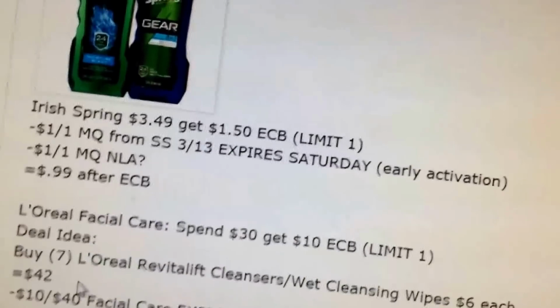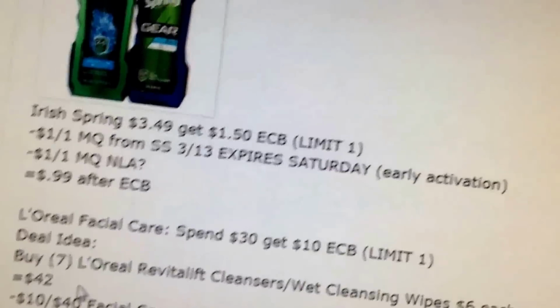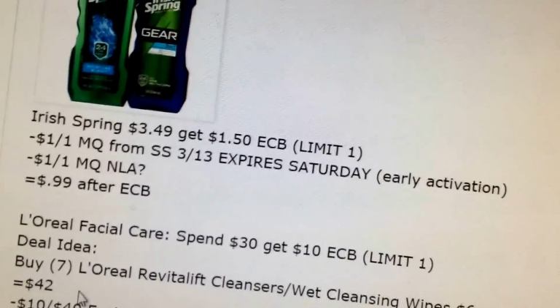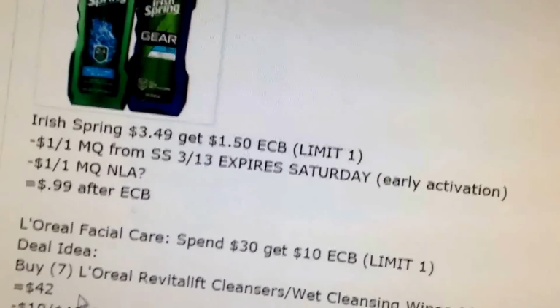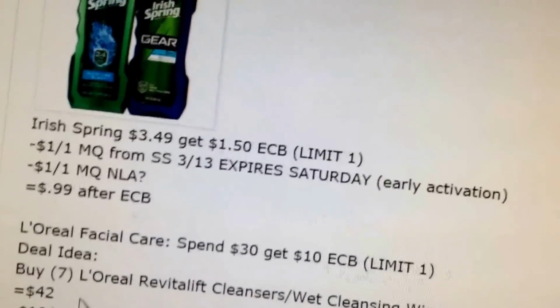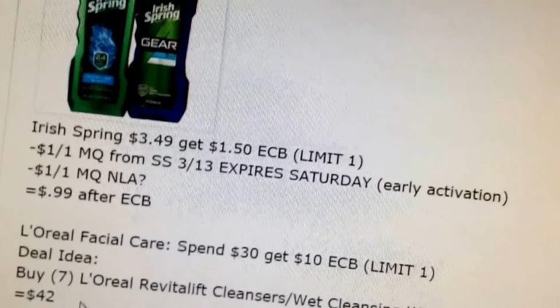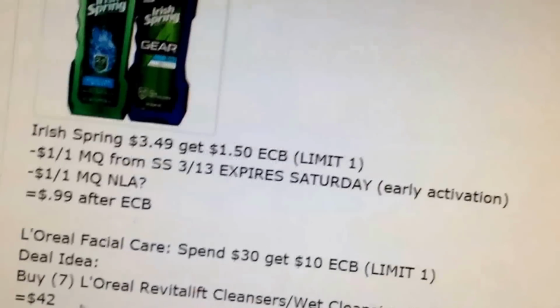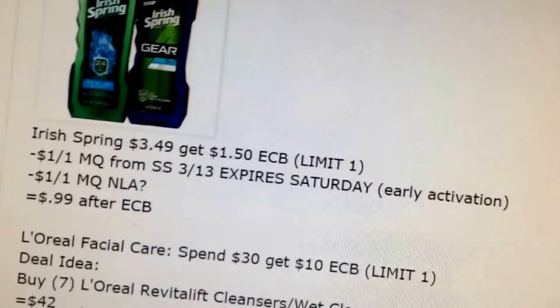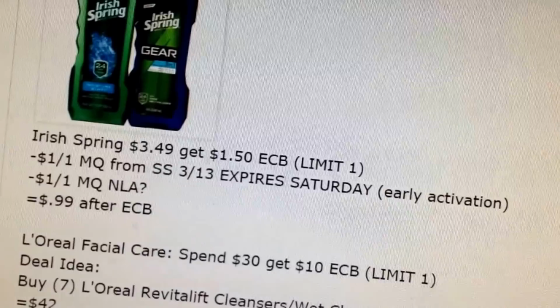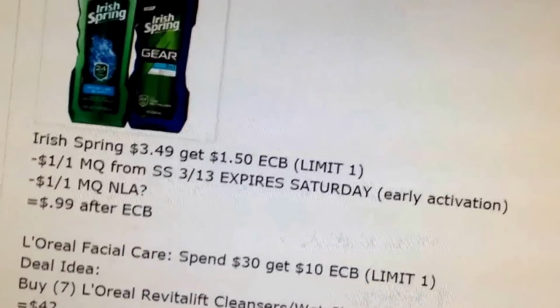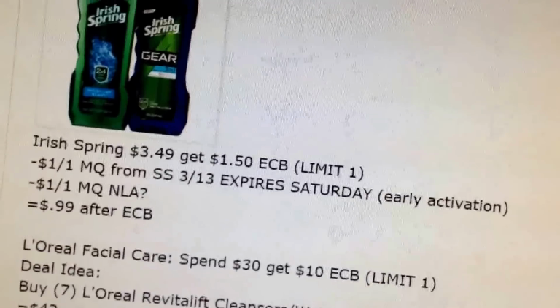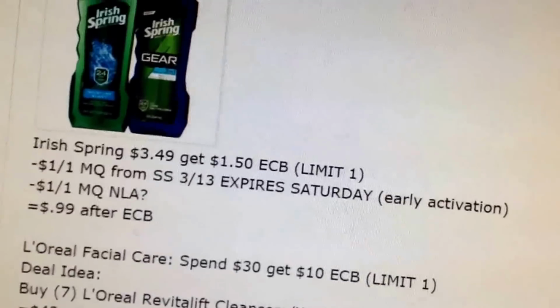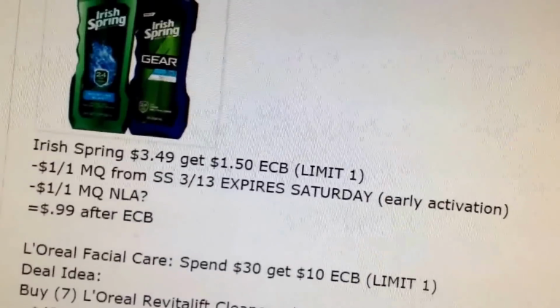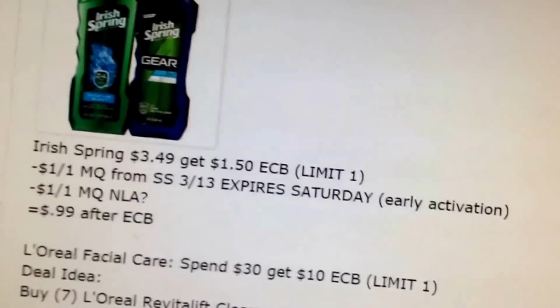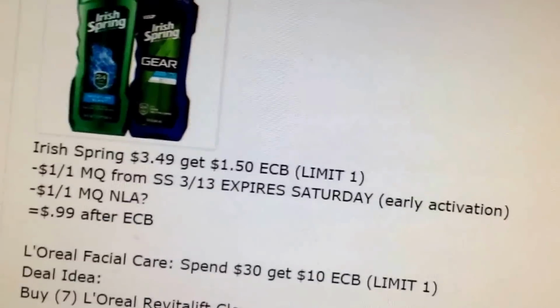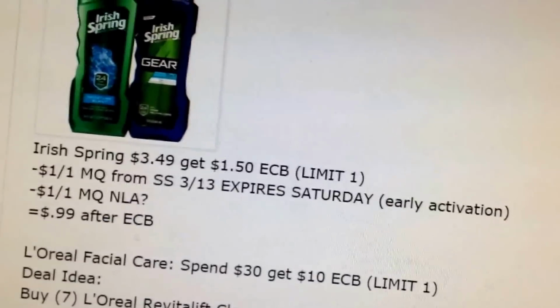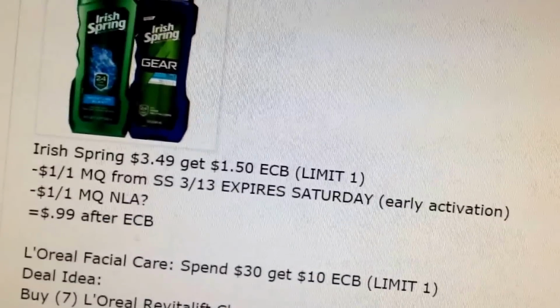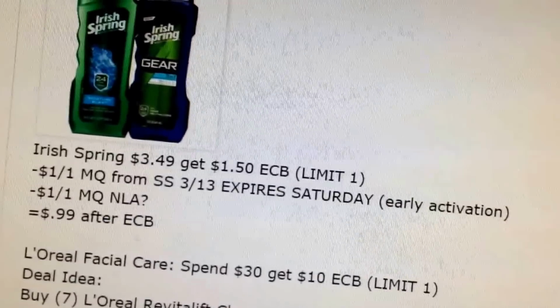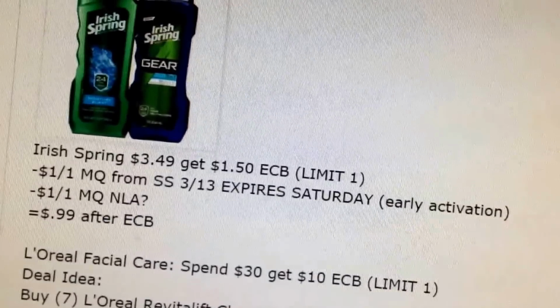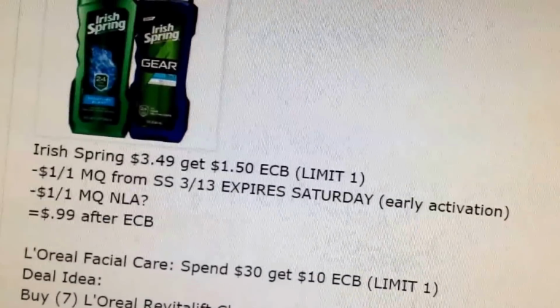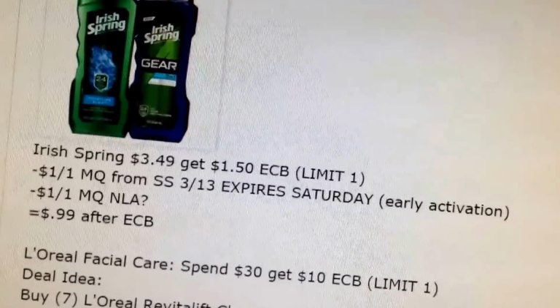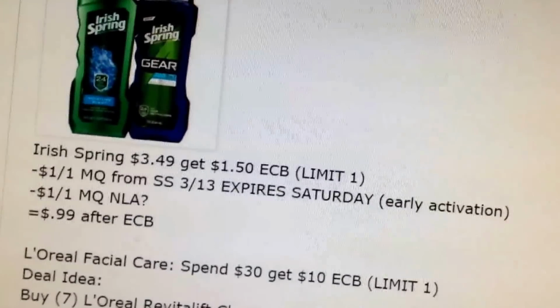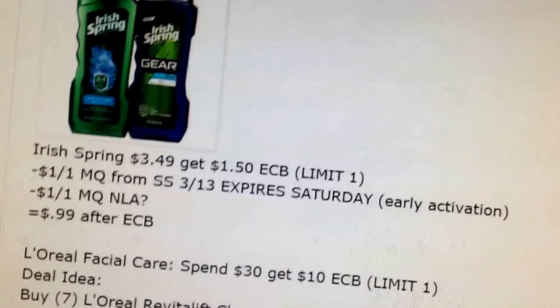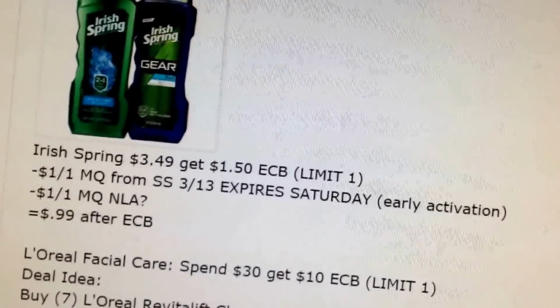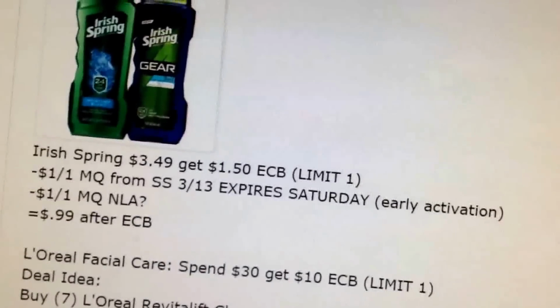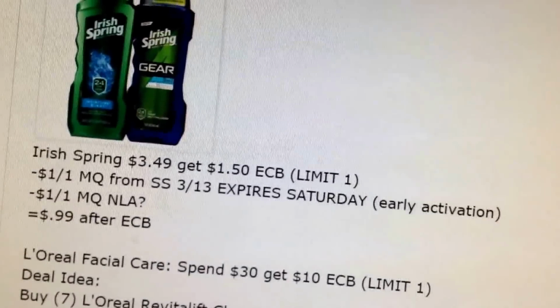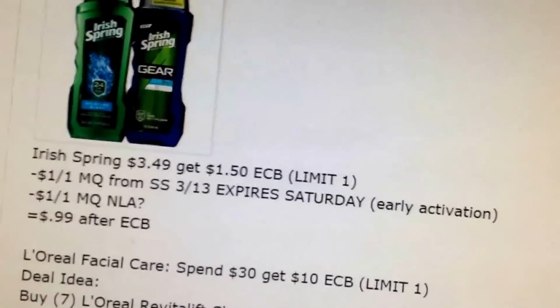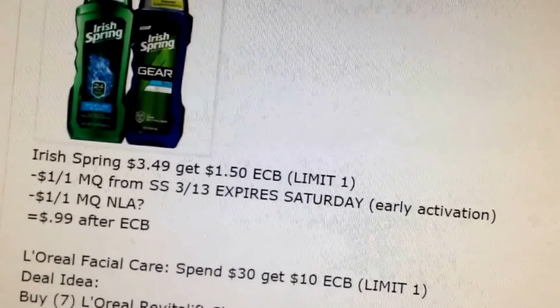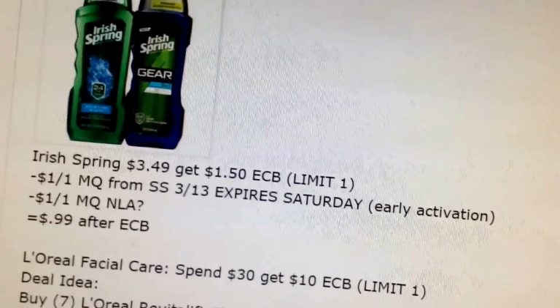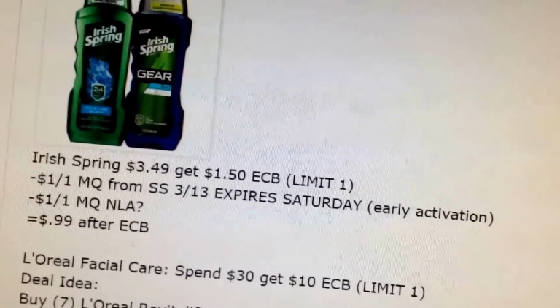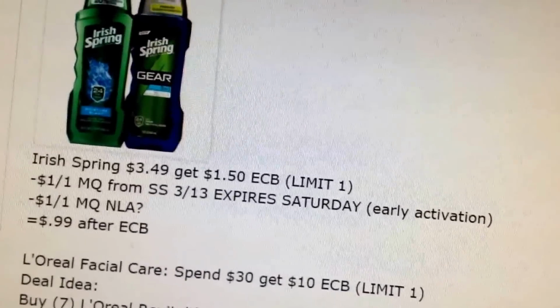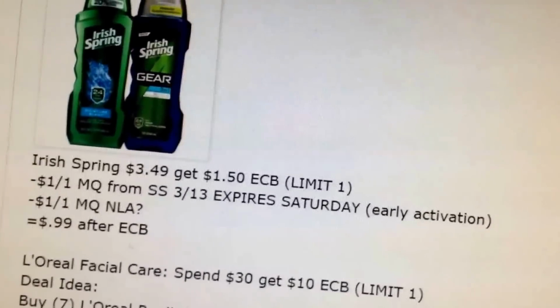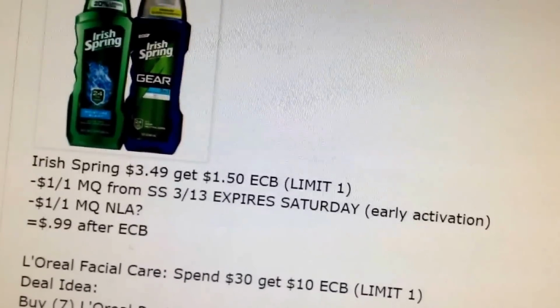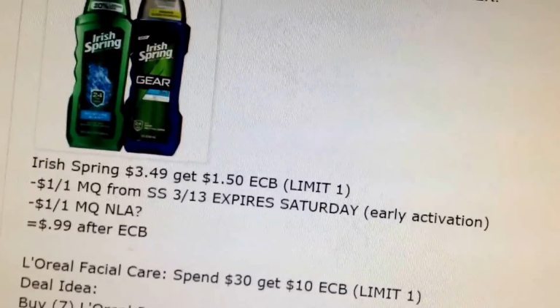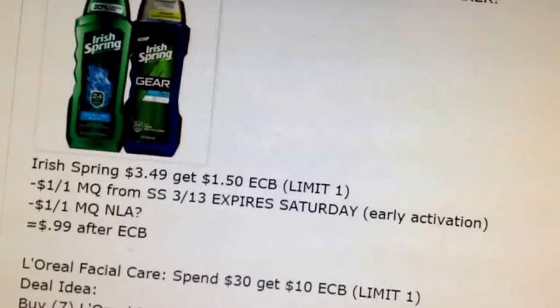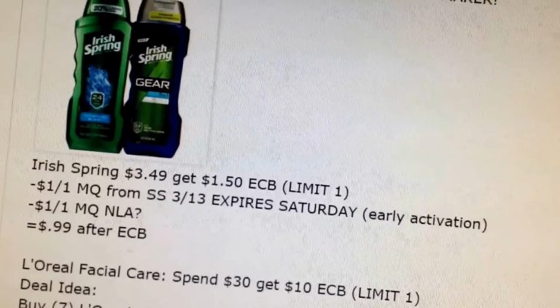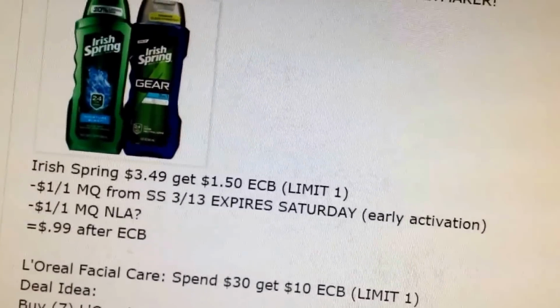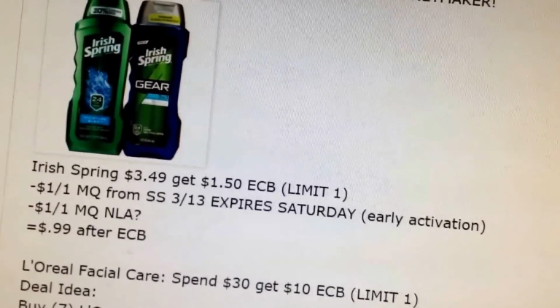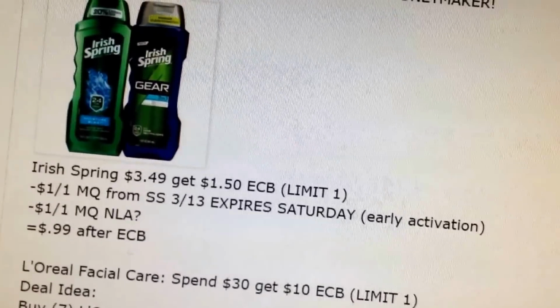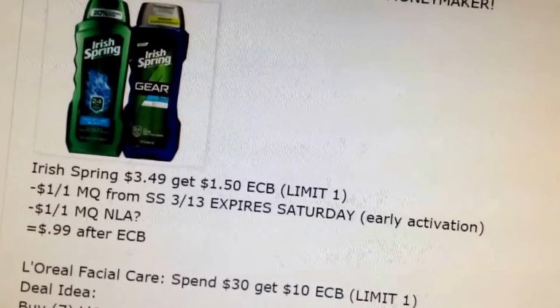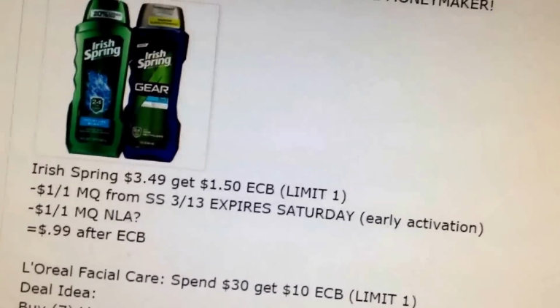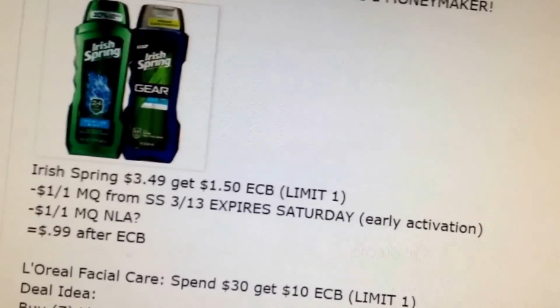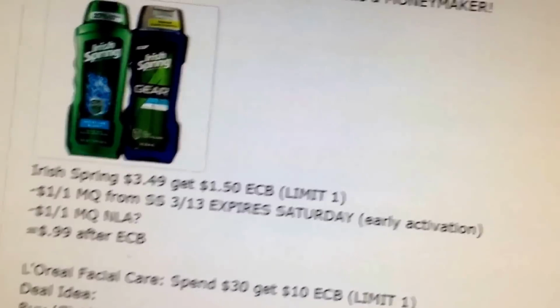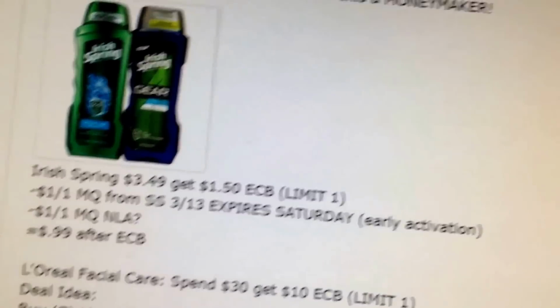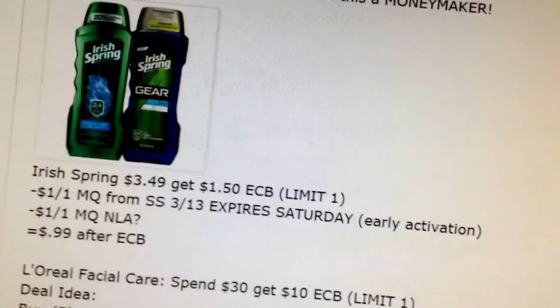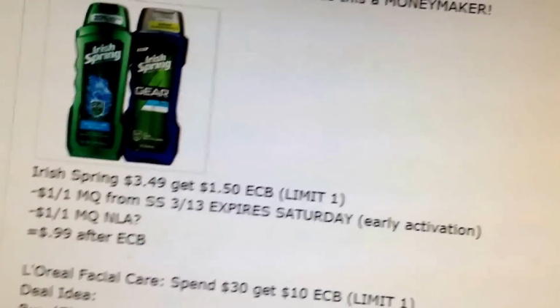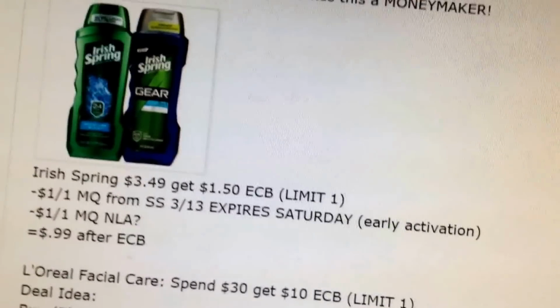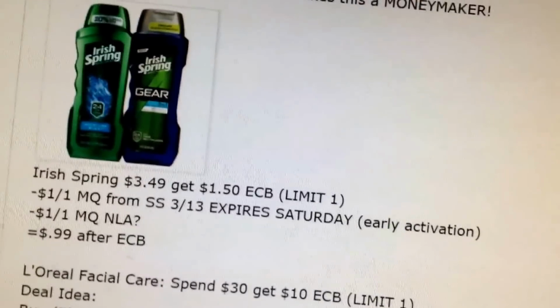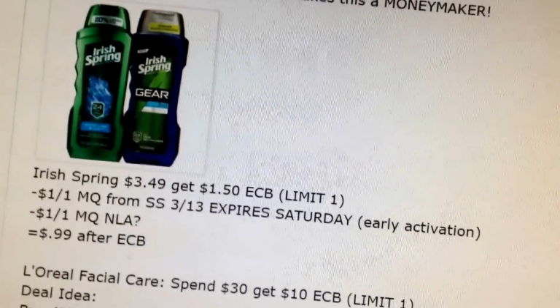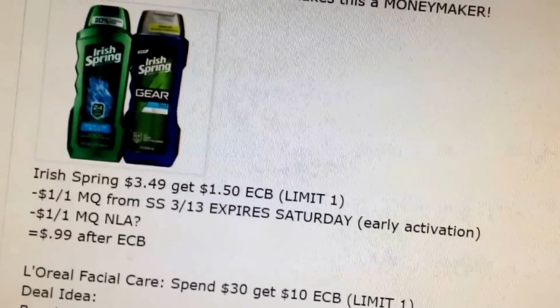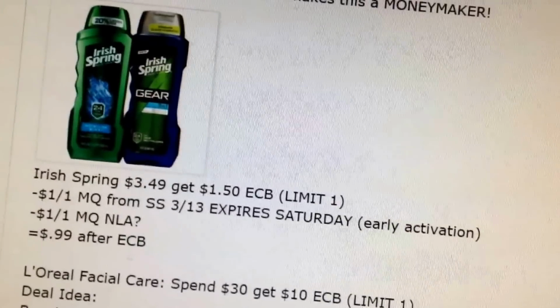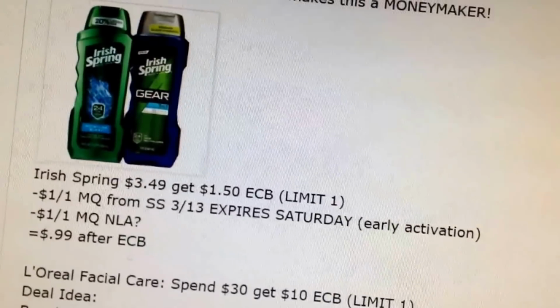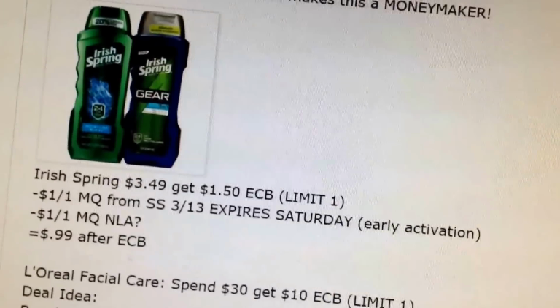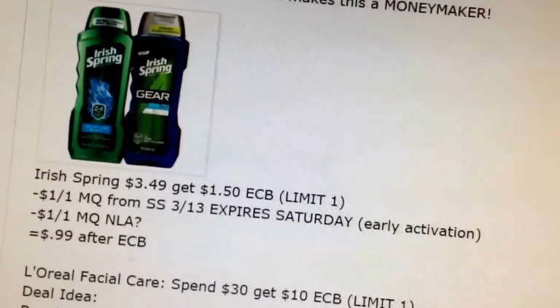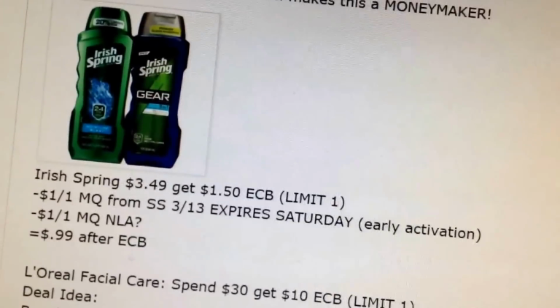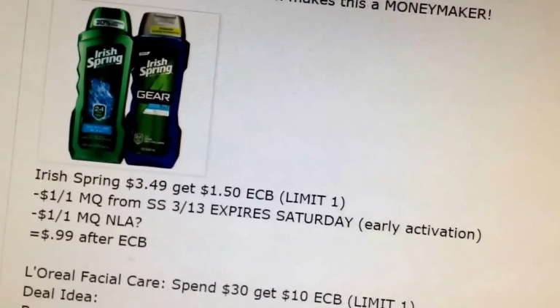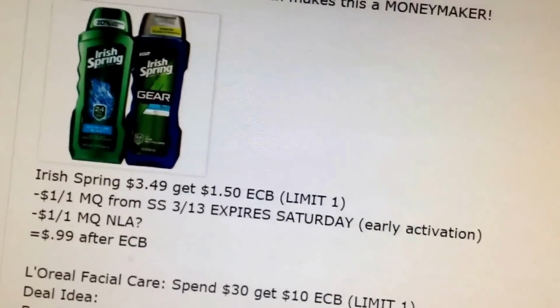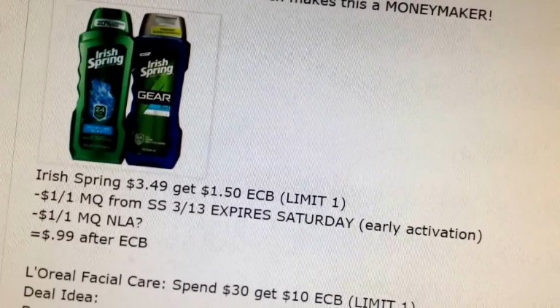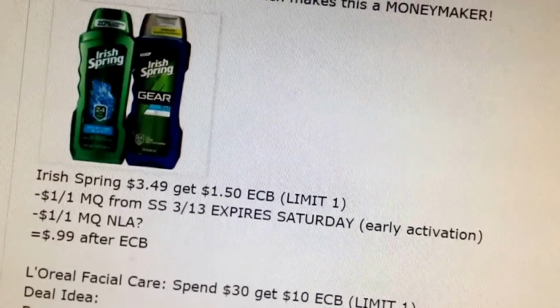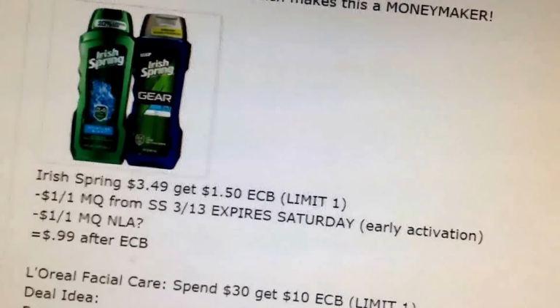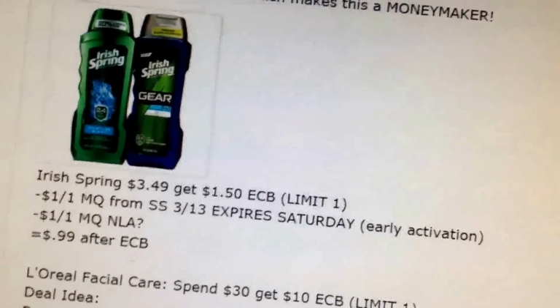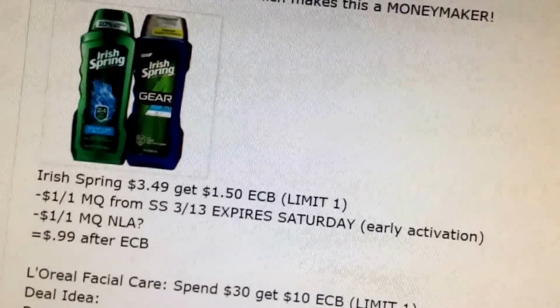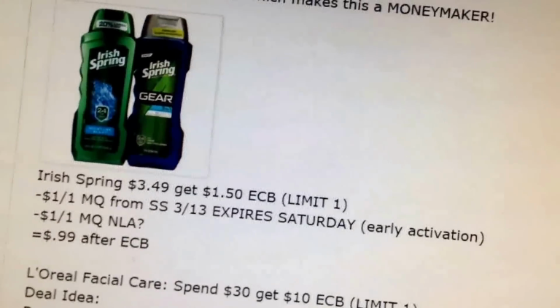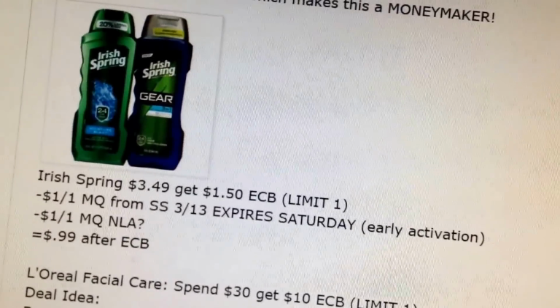Irish Spring Body Wash is $0.99 after extra buck. We have a $1 off coupon and you get a $1.50 extra buck back.